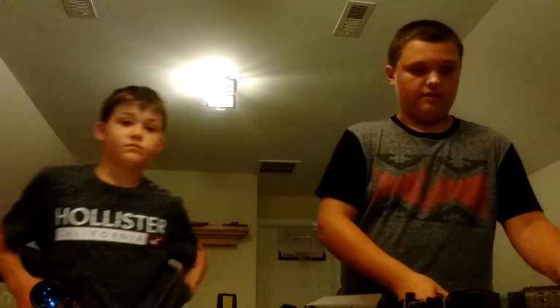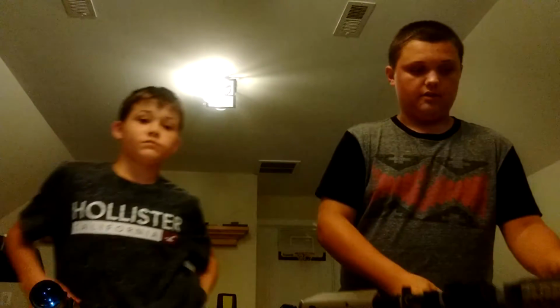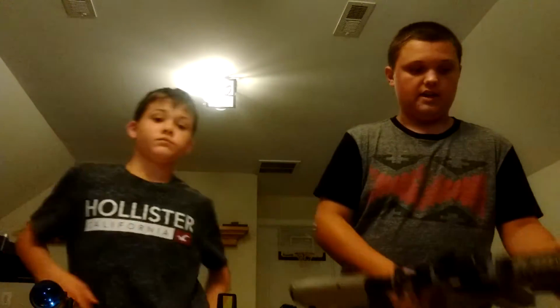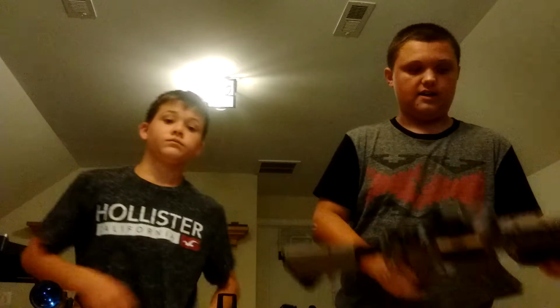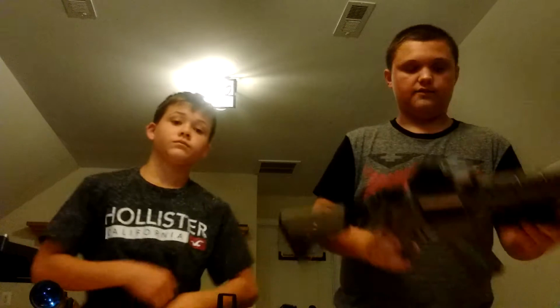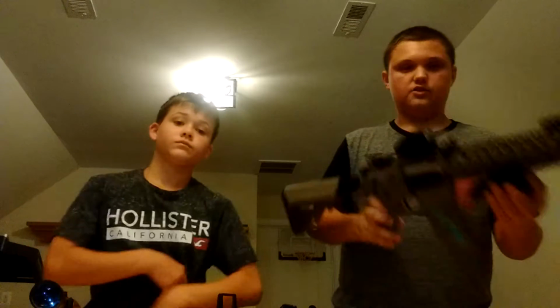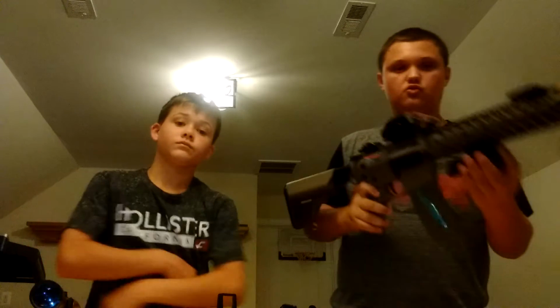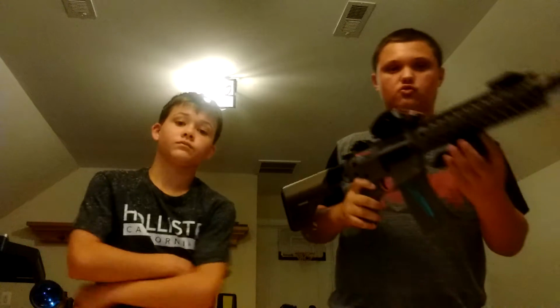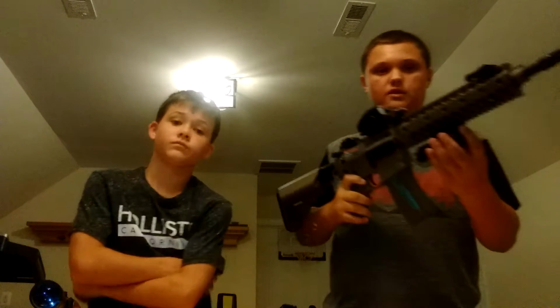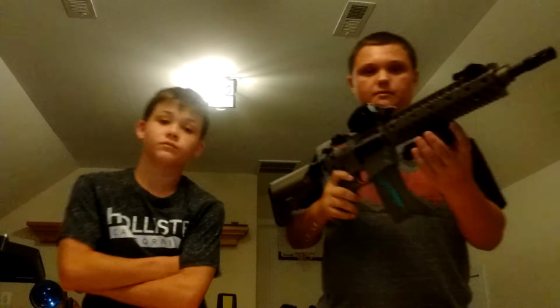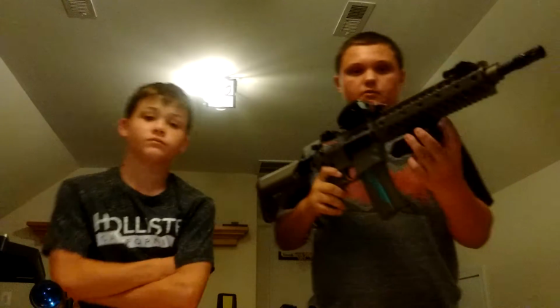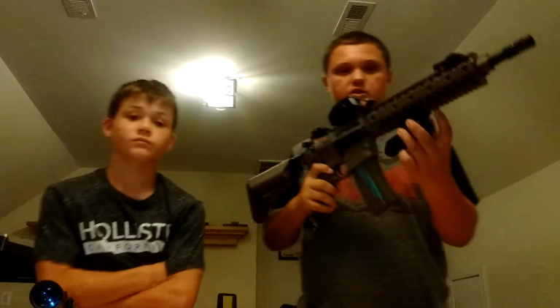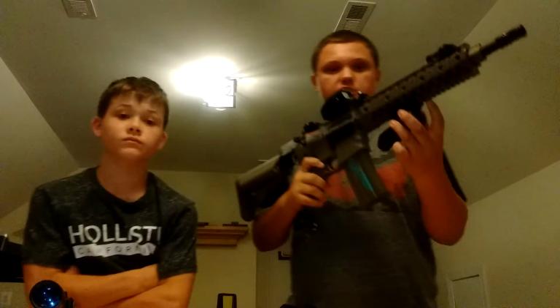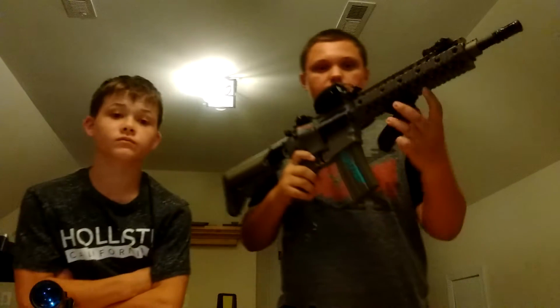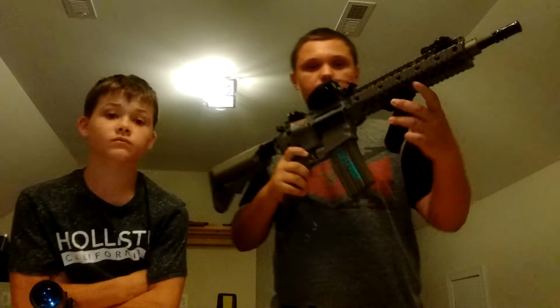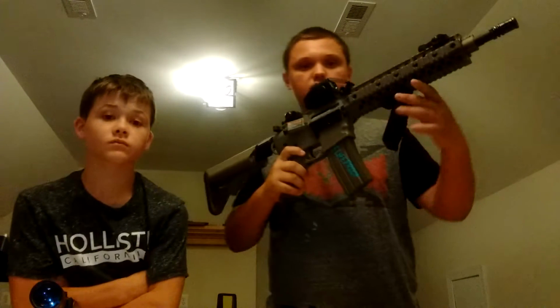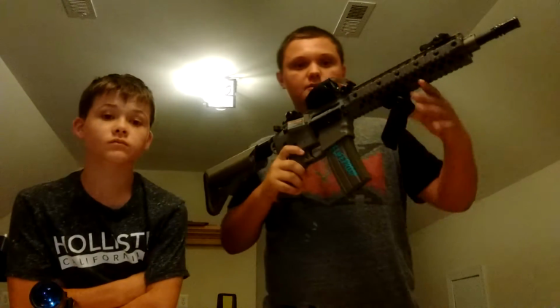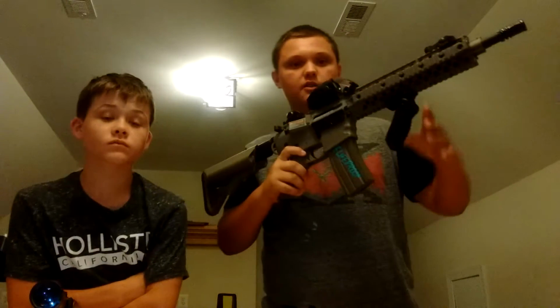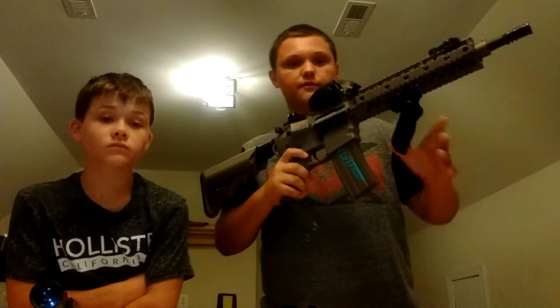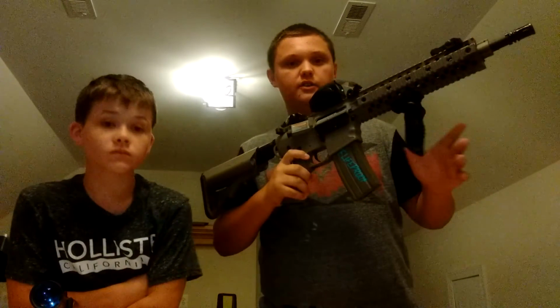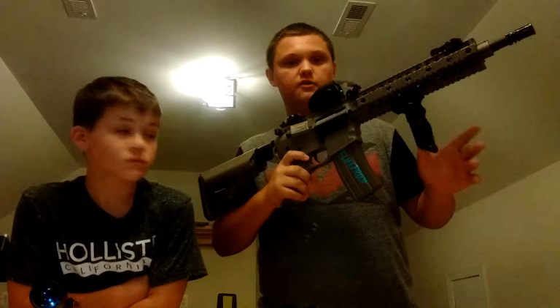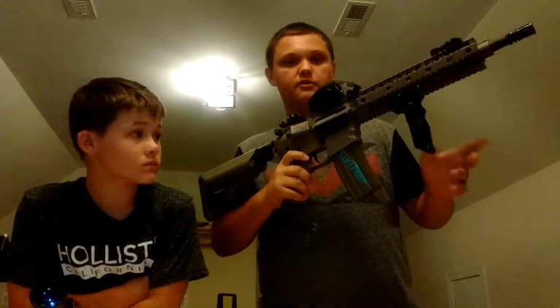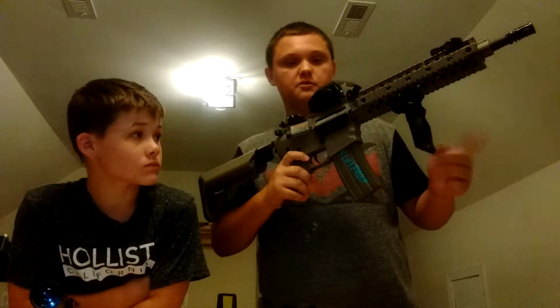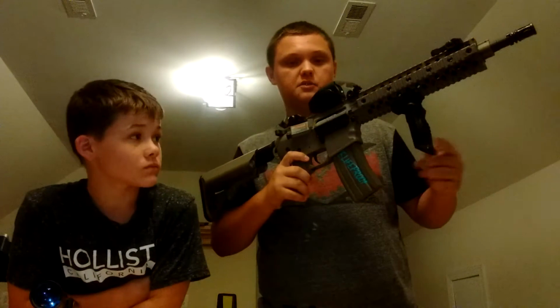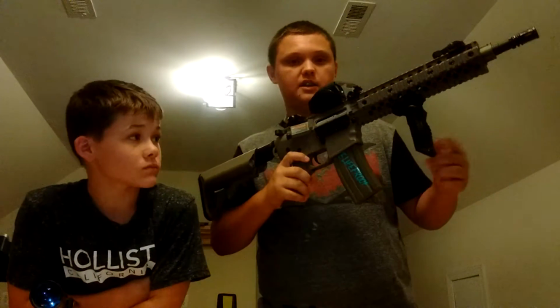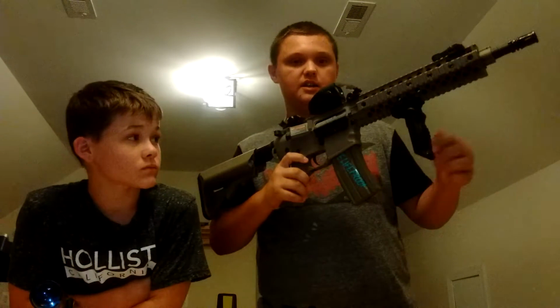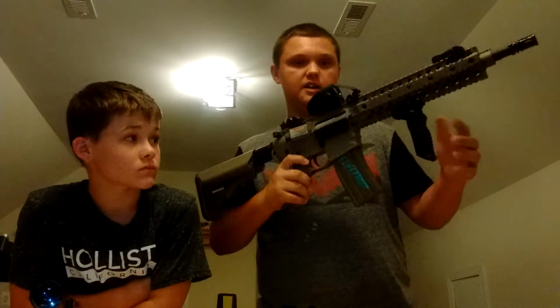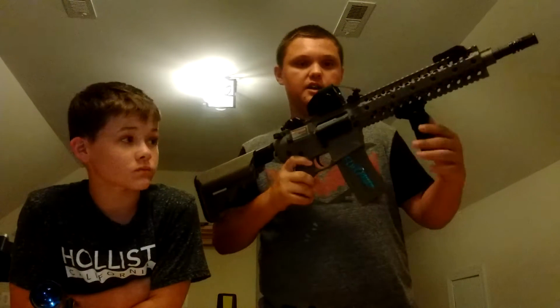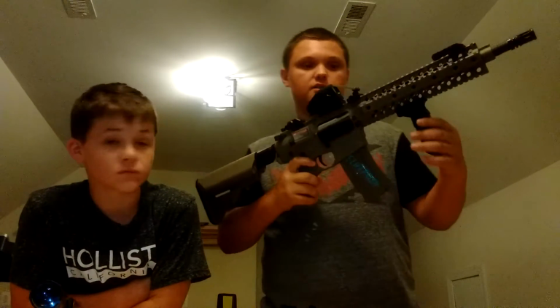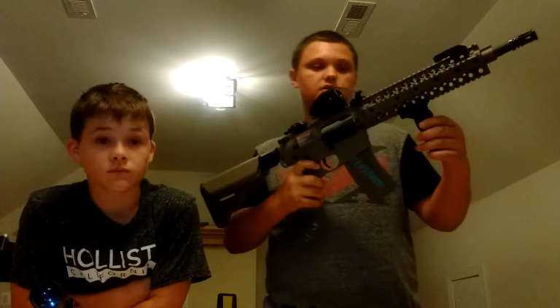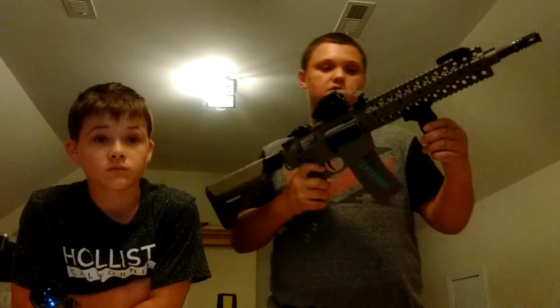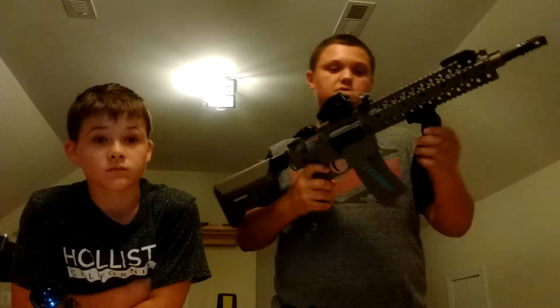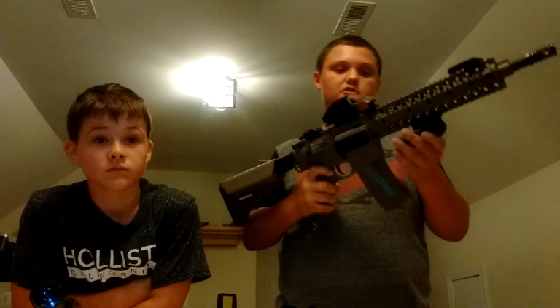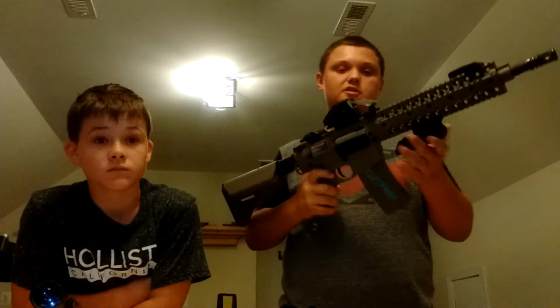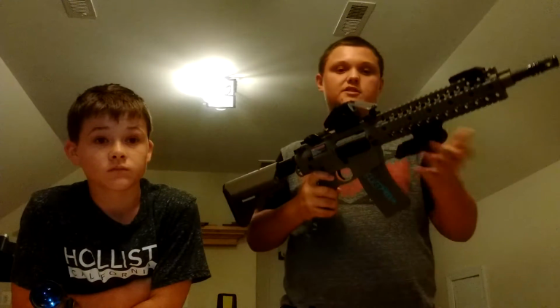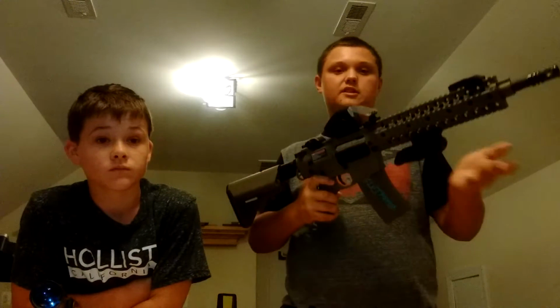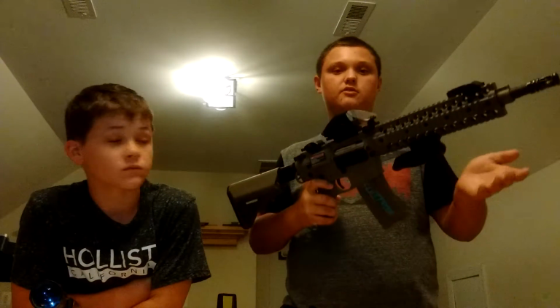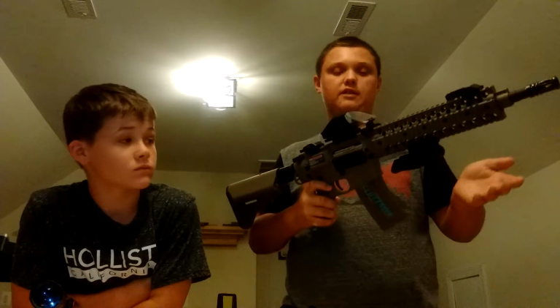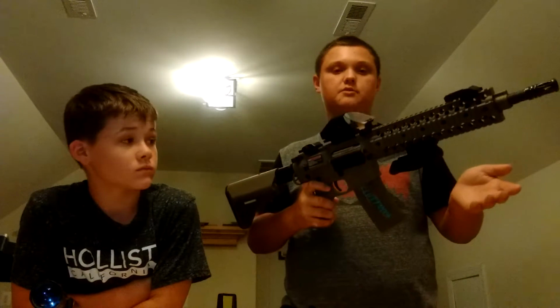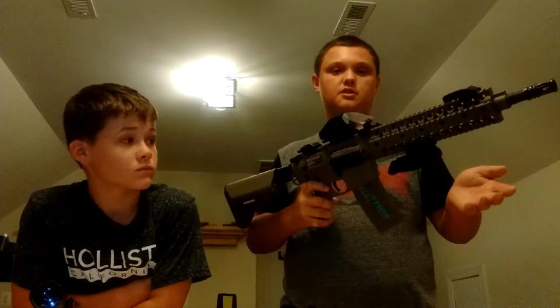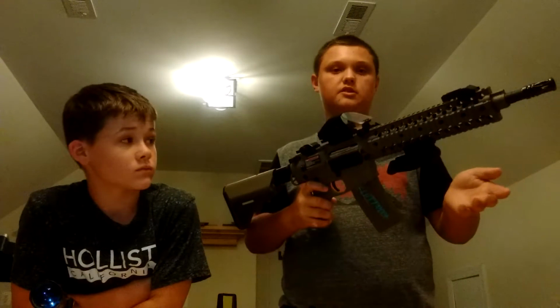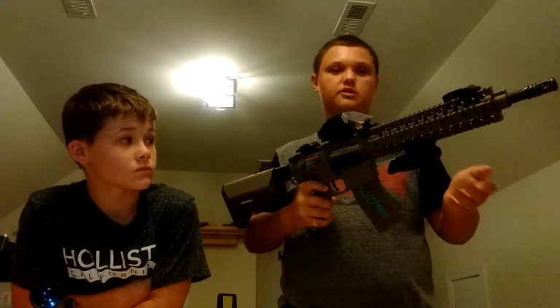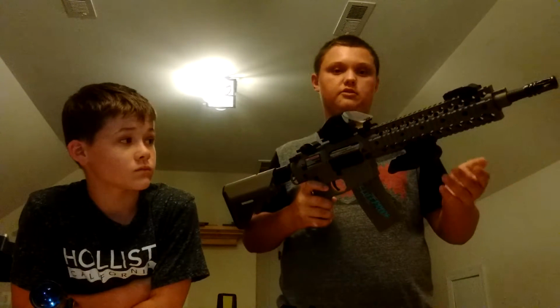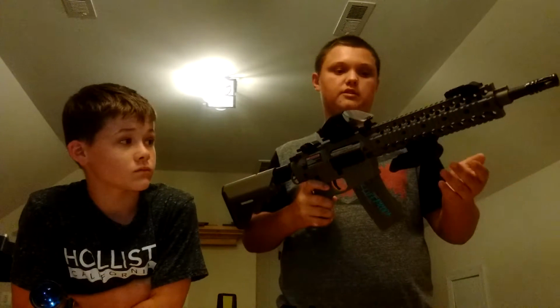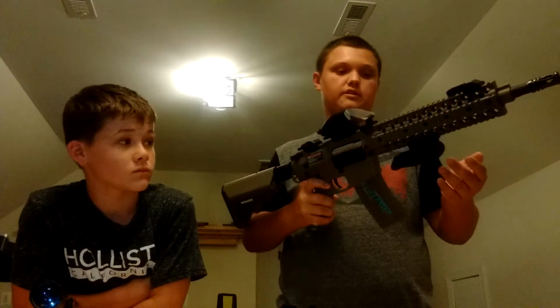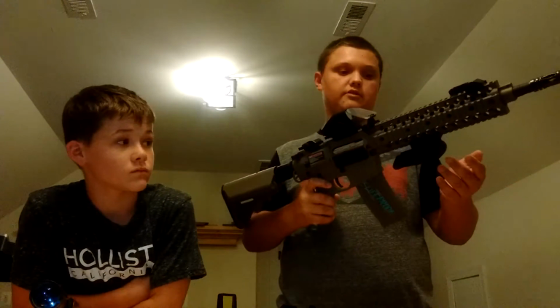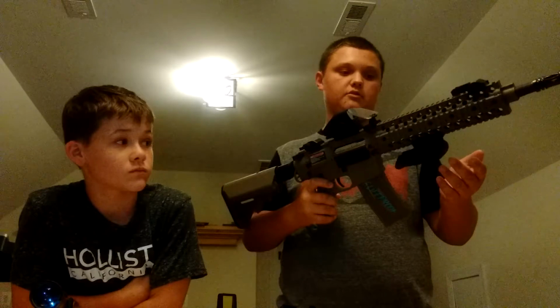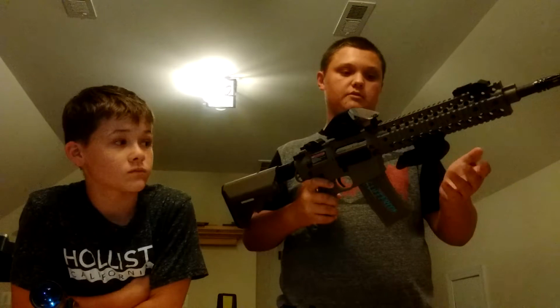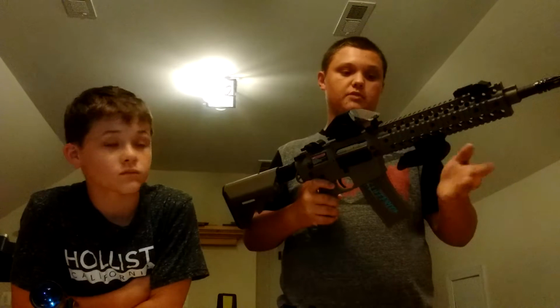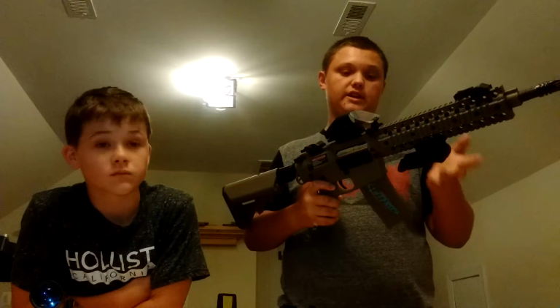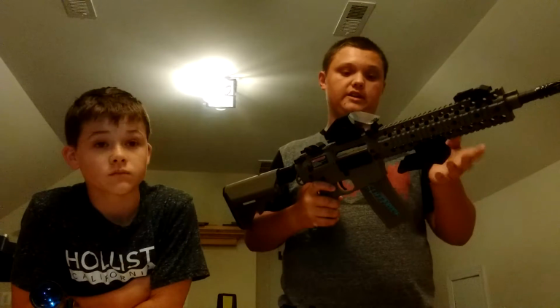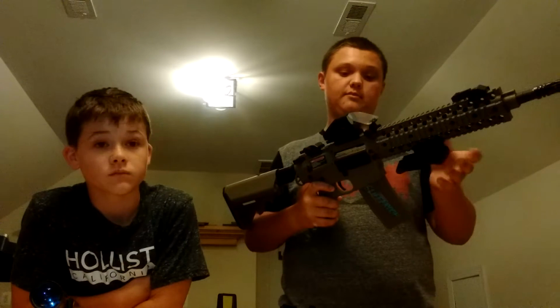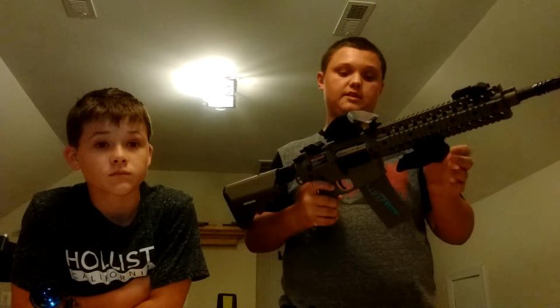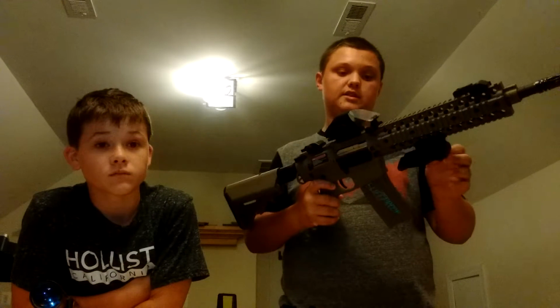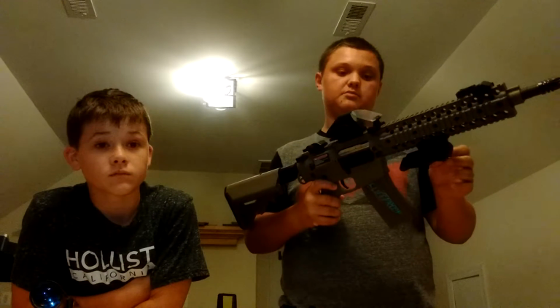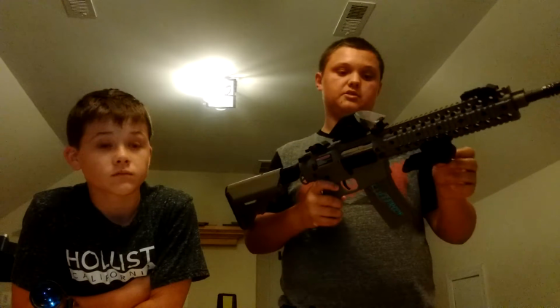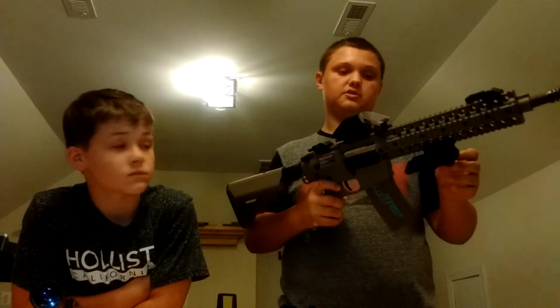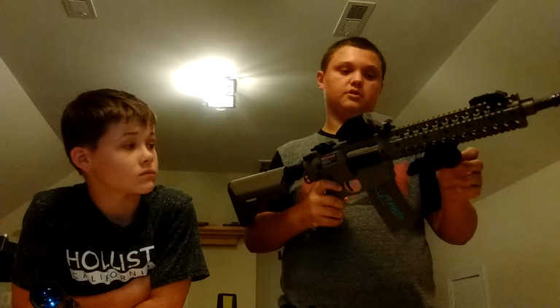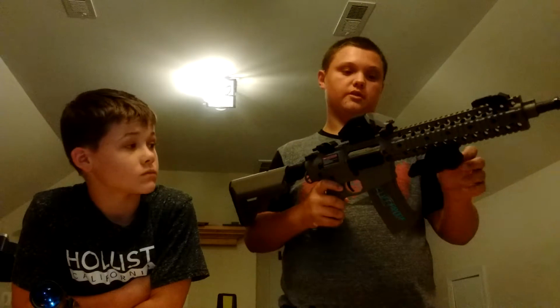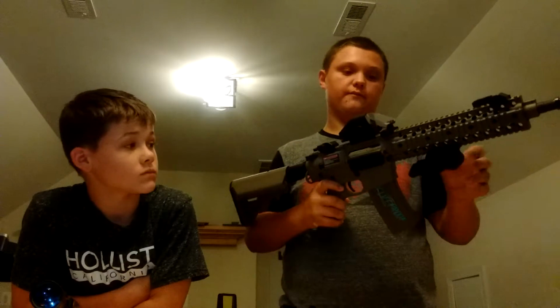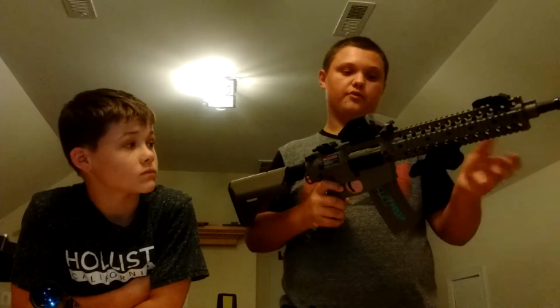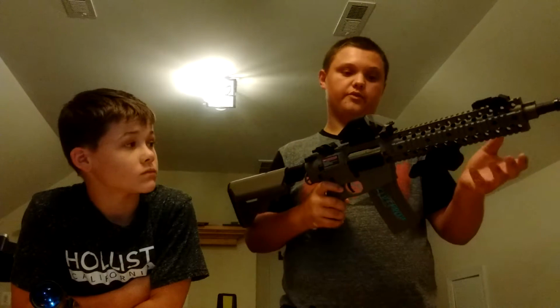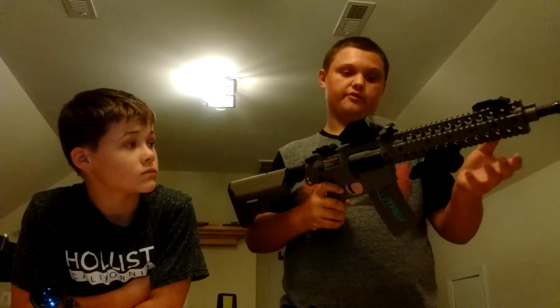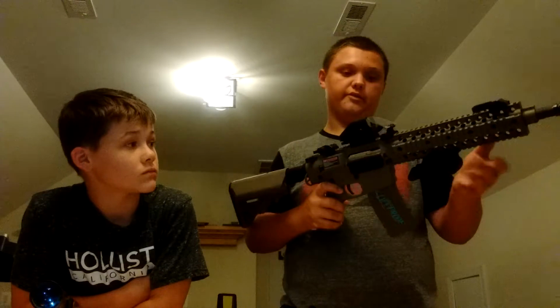Then we have this grip, which if you saw my other video, it comes with the AK. You can see it on Amazon too. I don't know what brand name it is, but just look up Folding Grip.